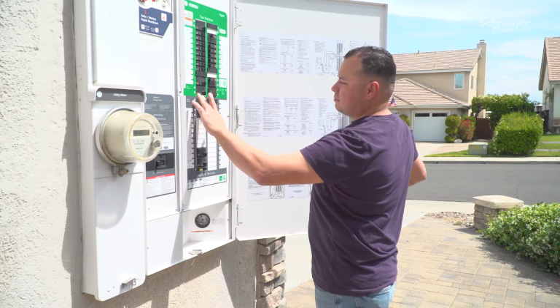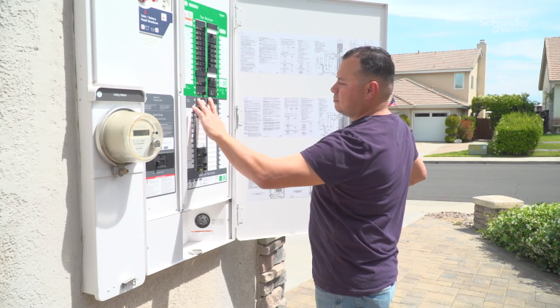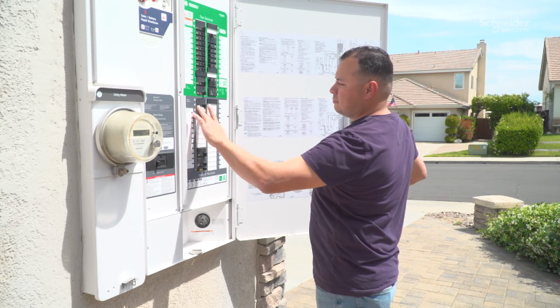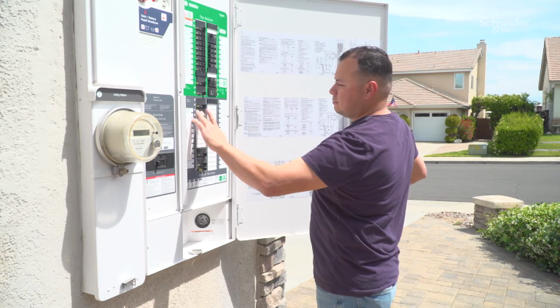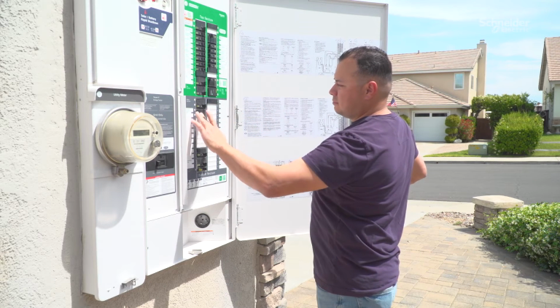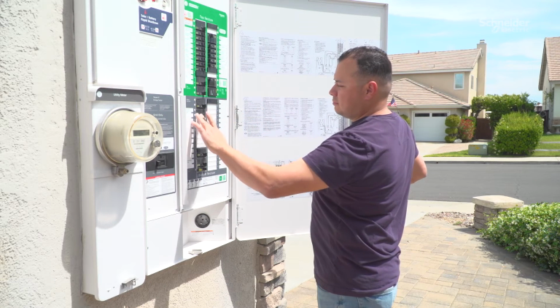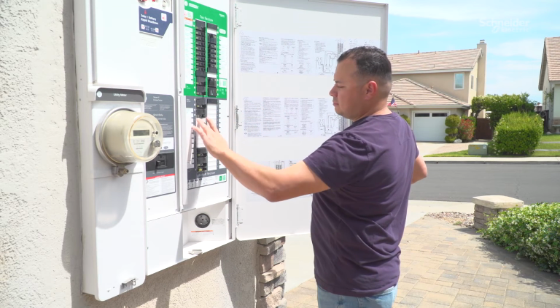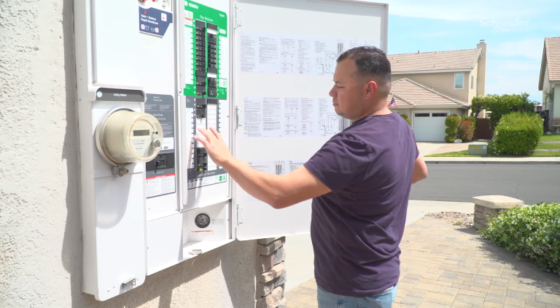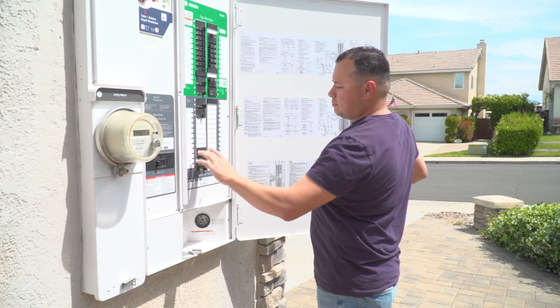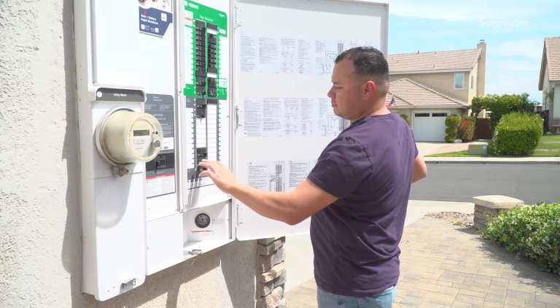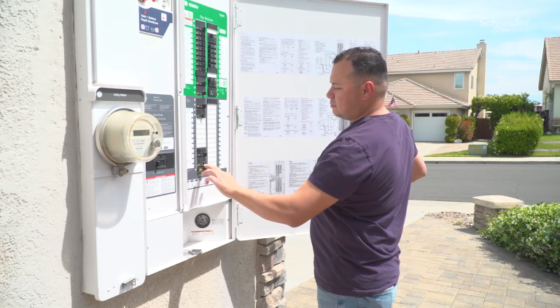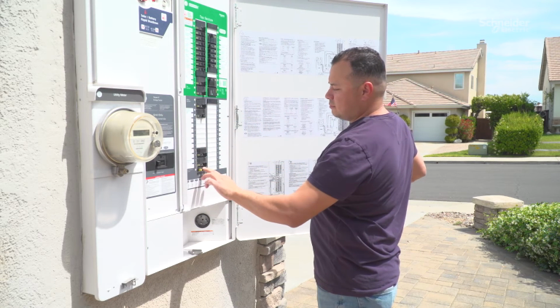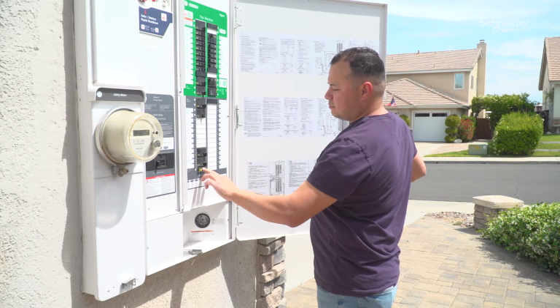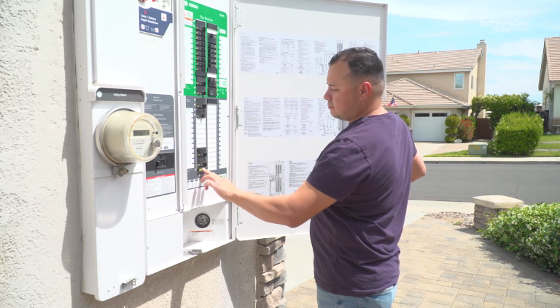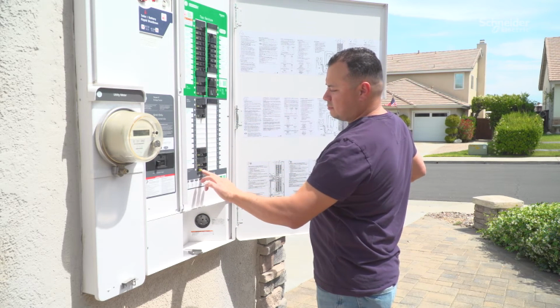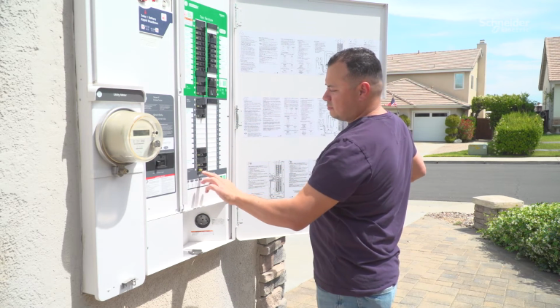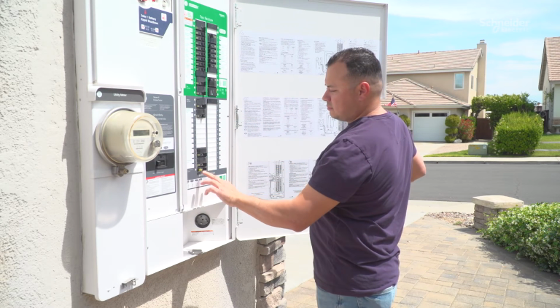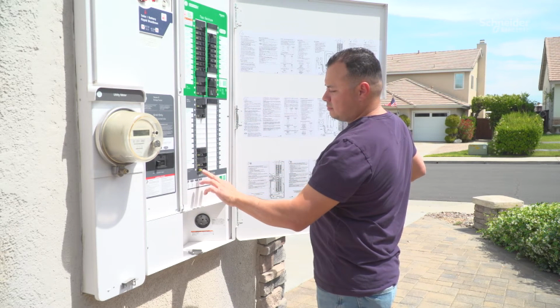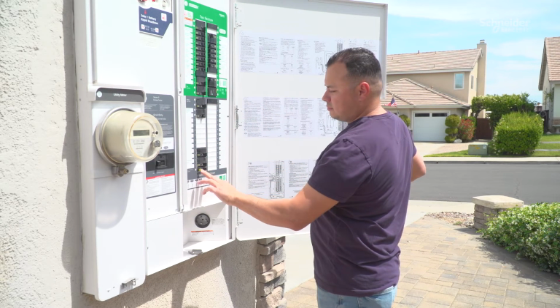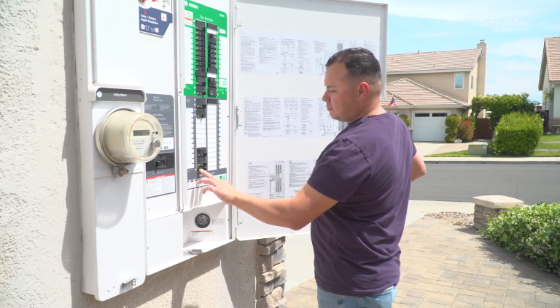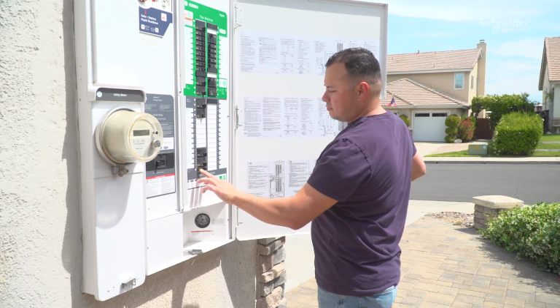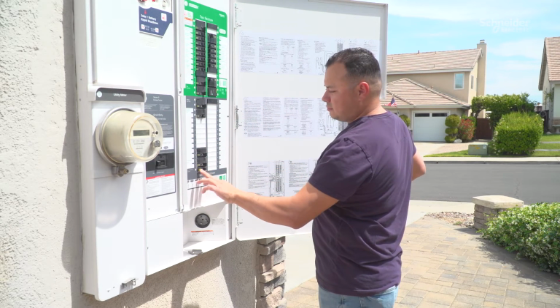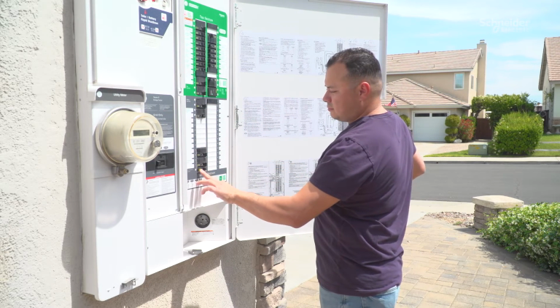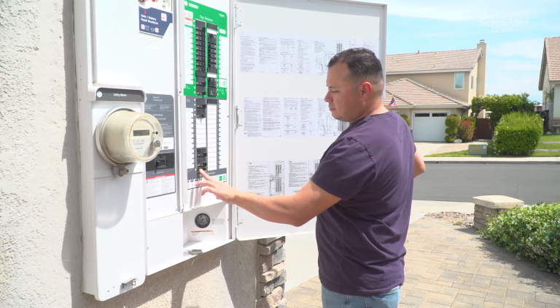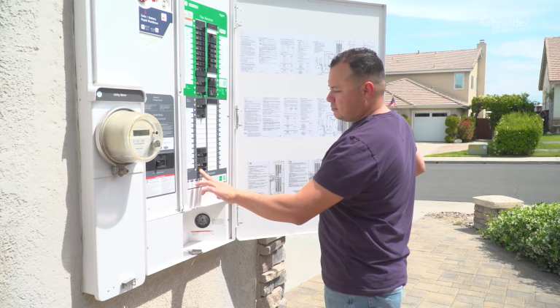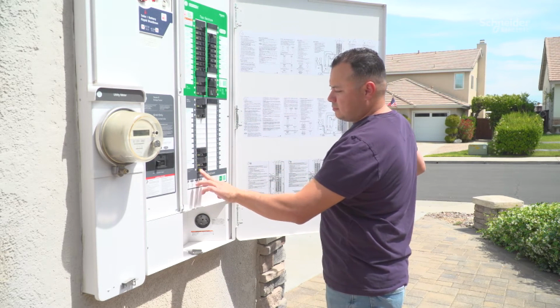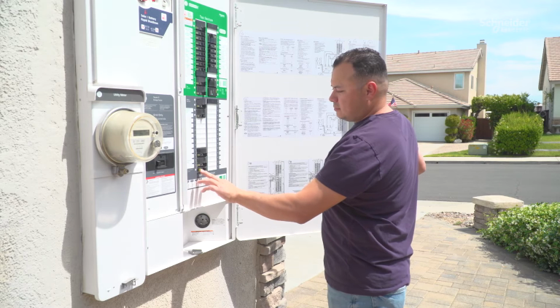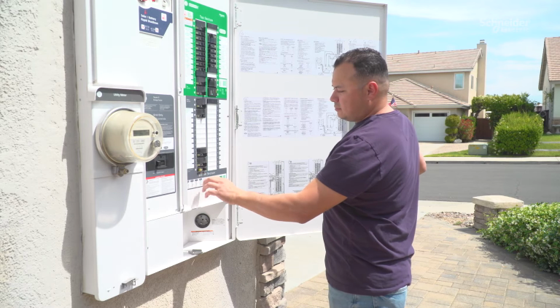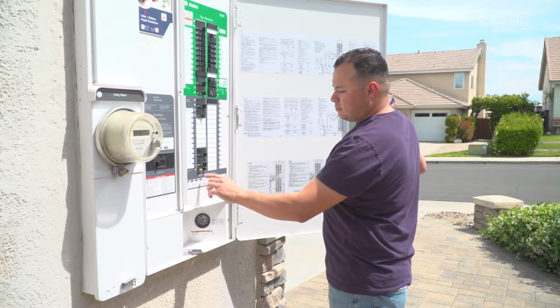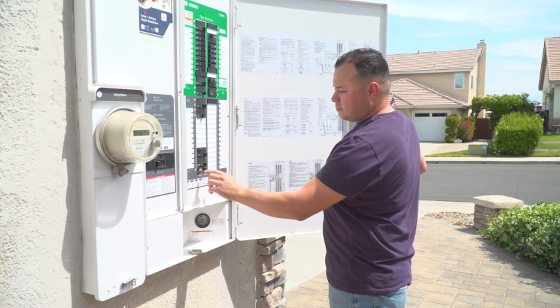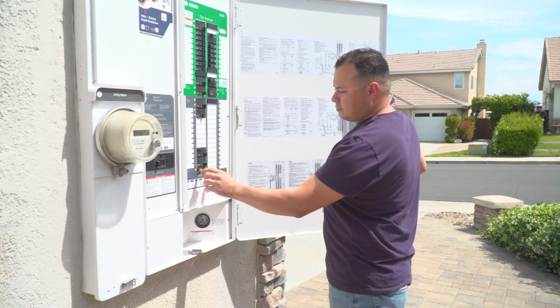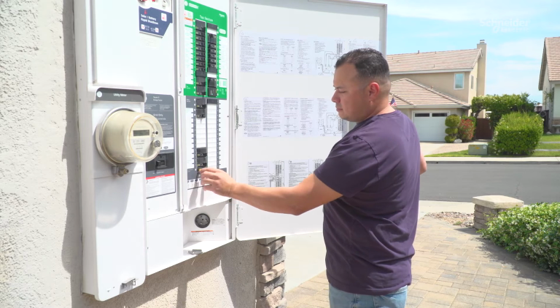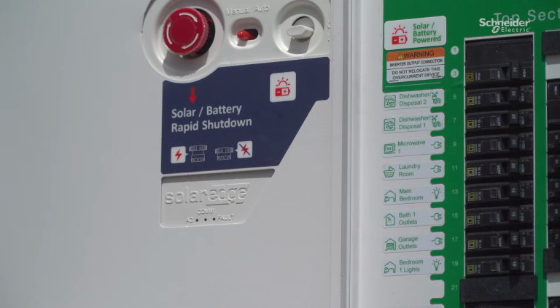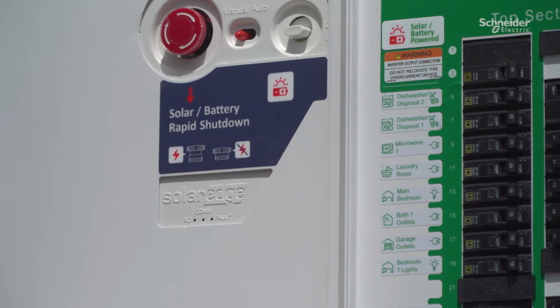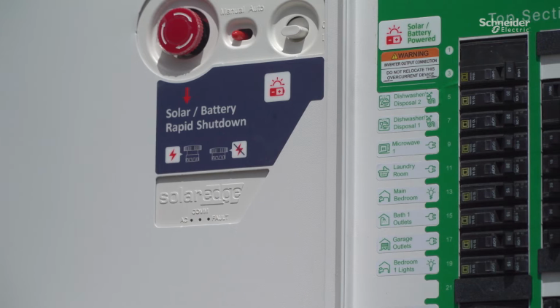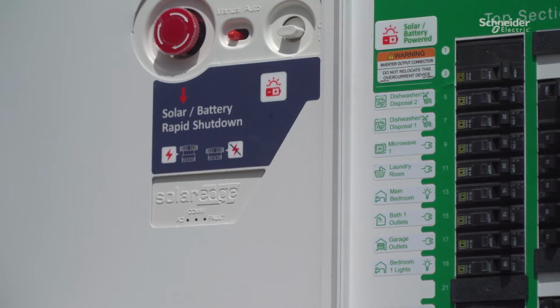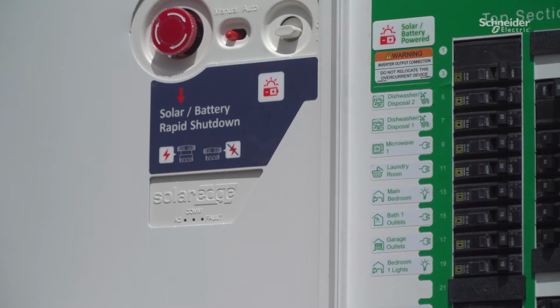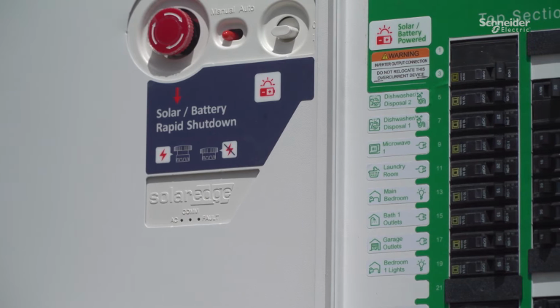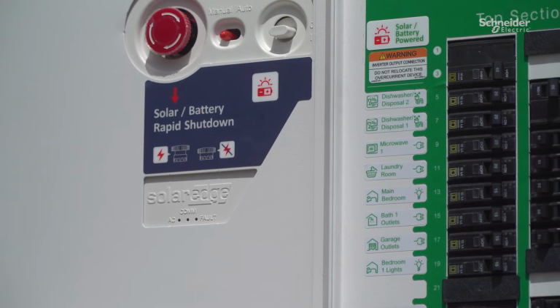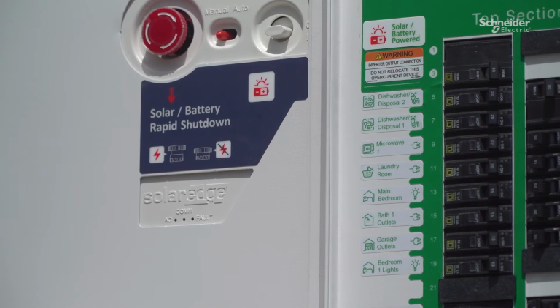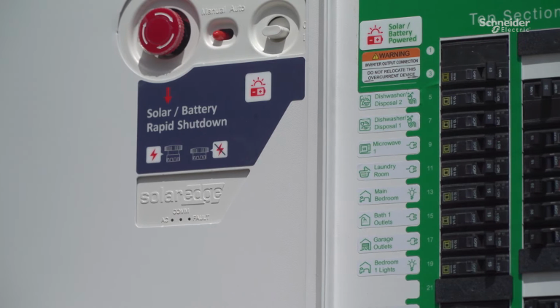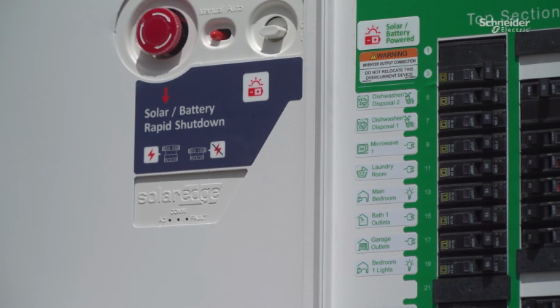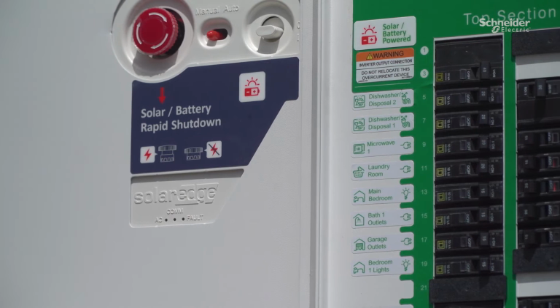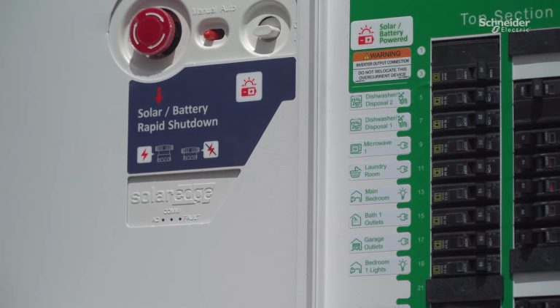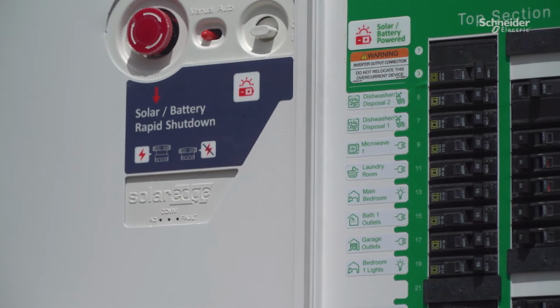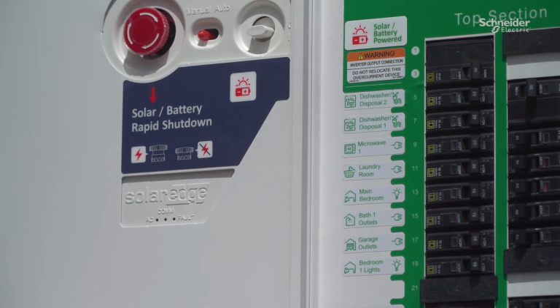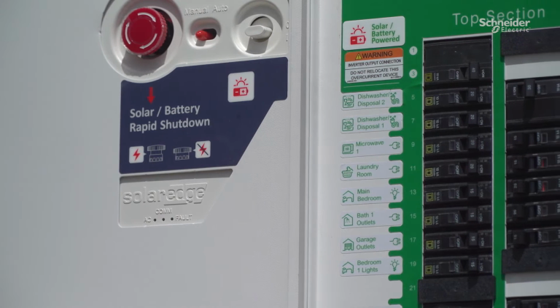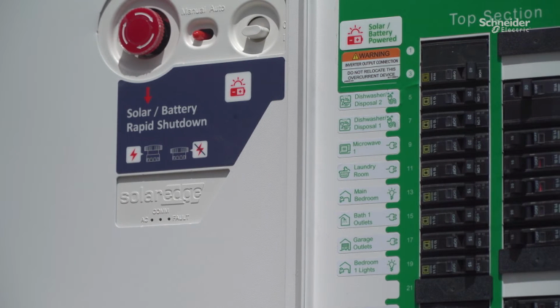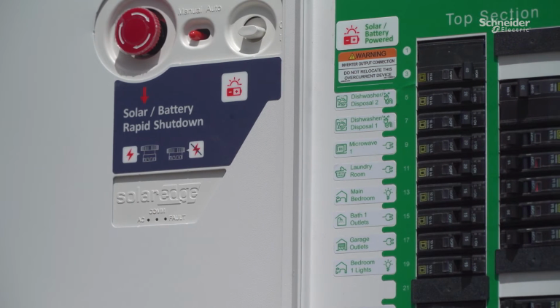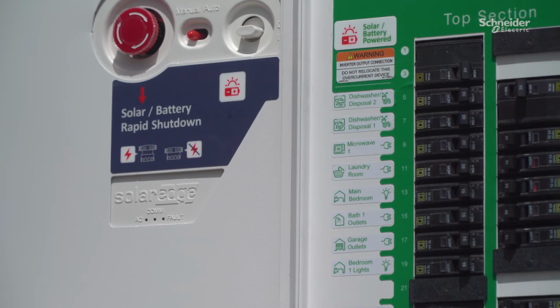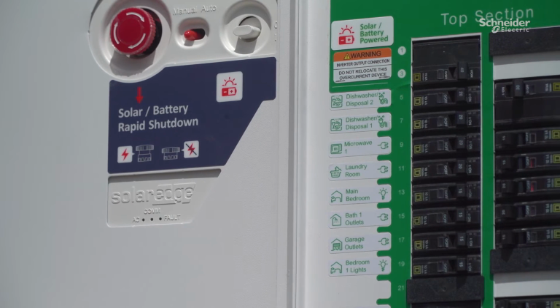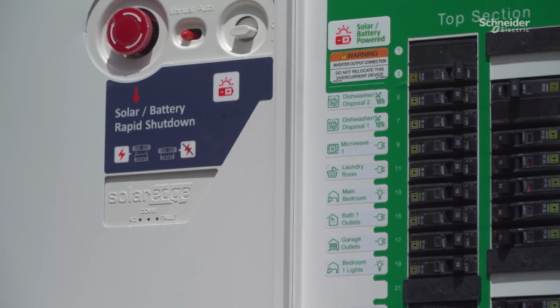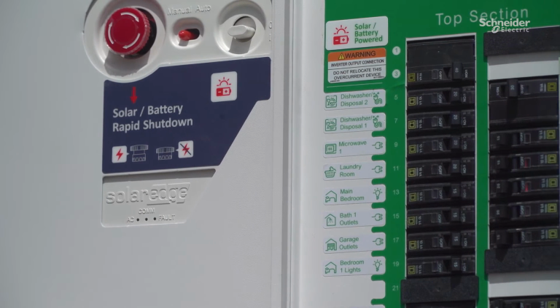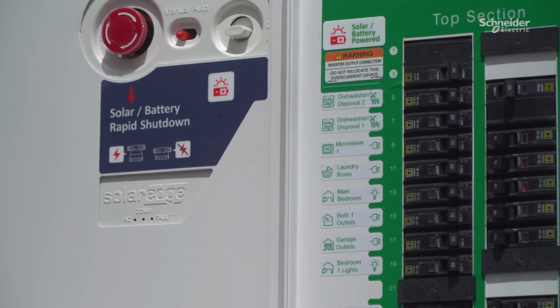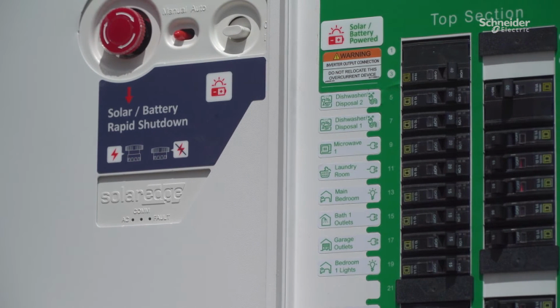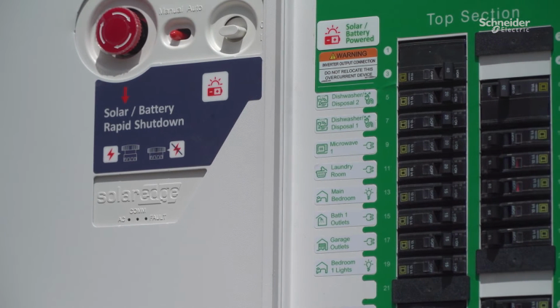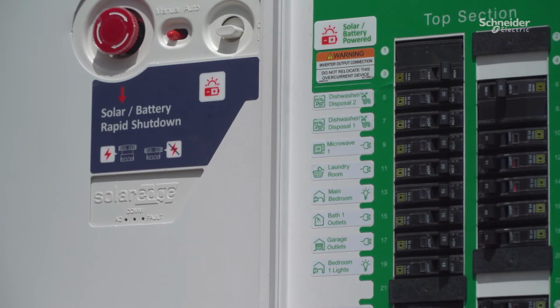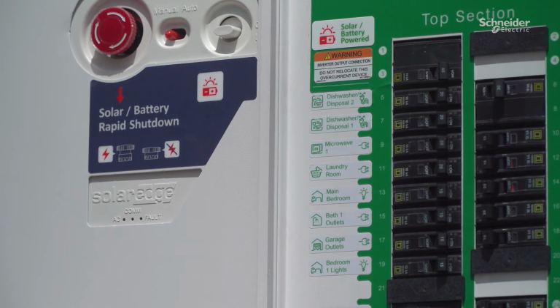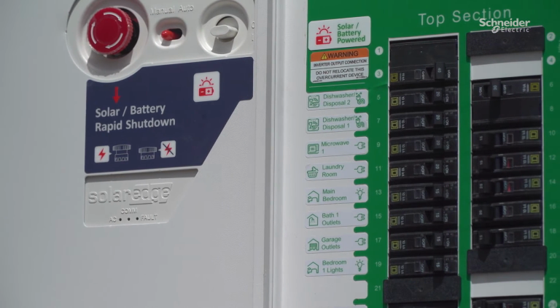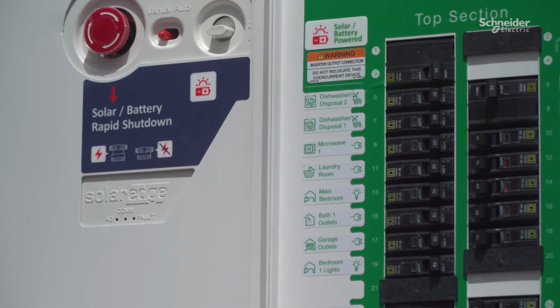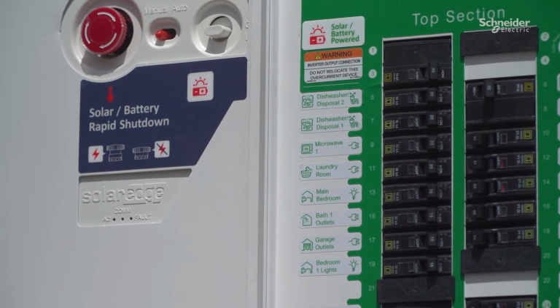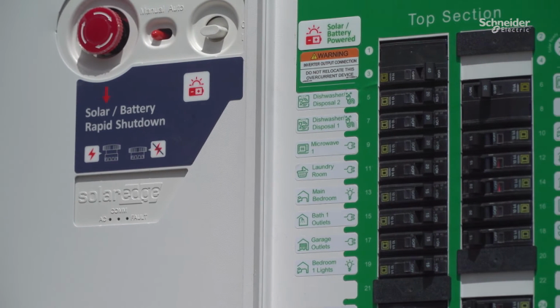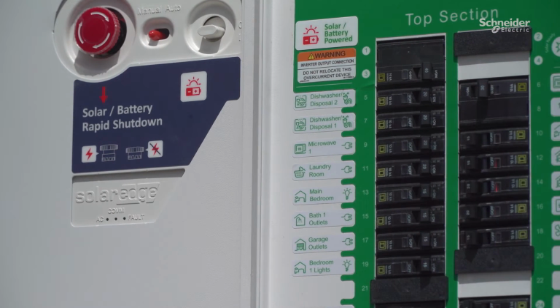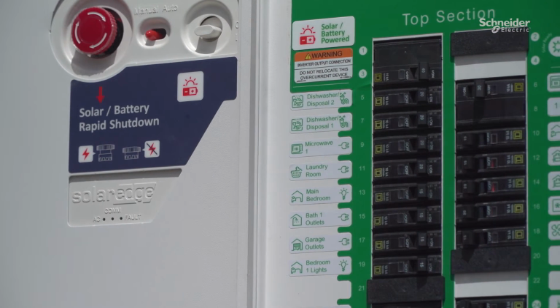I've received a lot of compliments on the panel, the way it looks. I've gotten a lot of compliments from electricians and other homeowners.